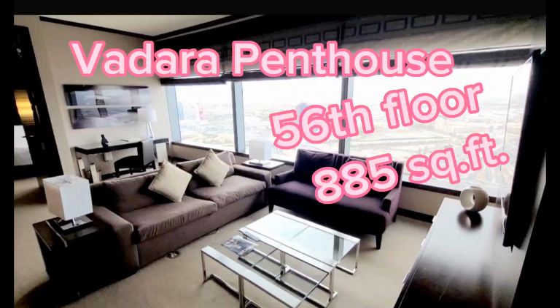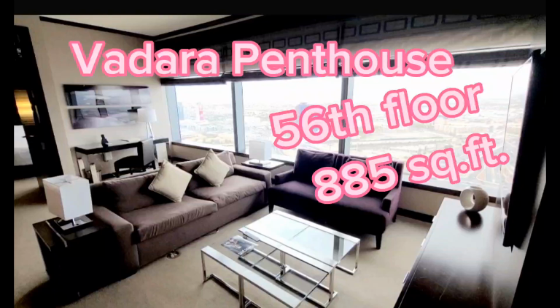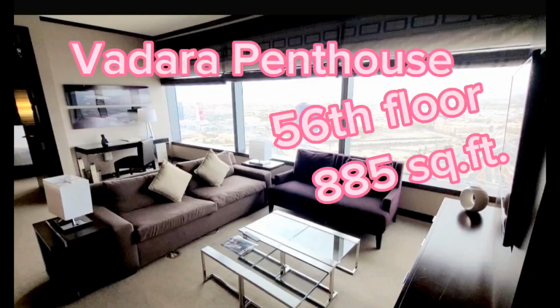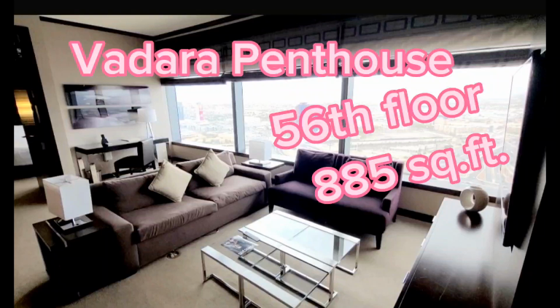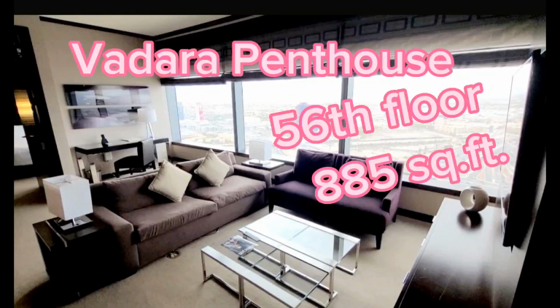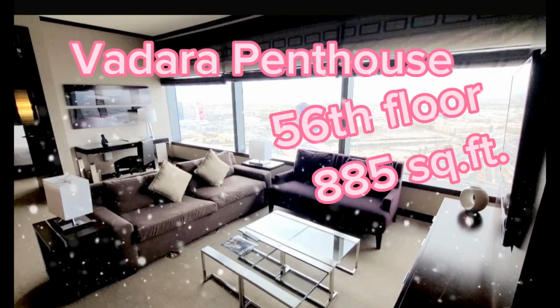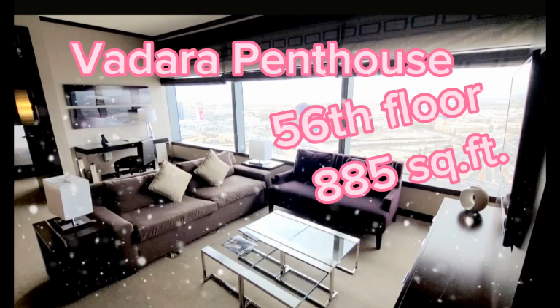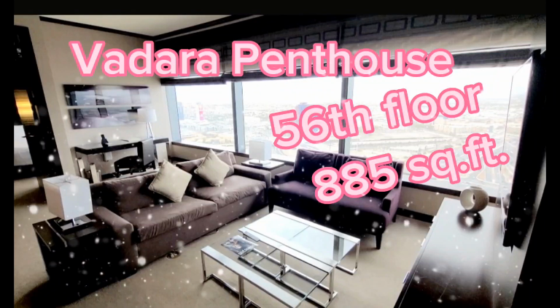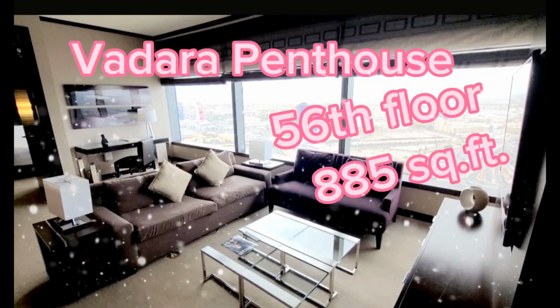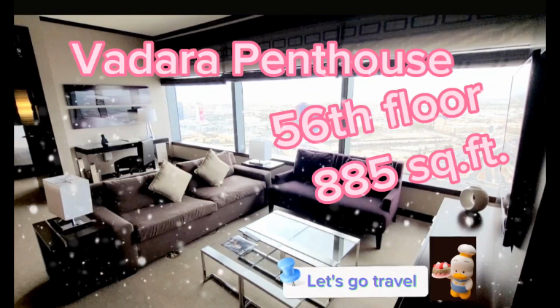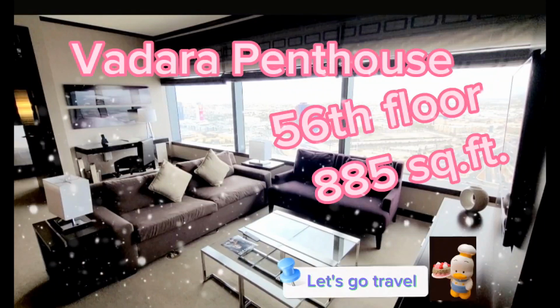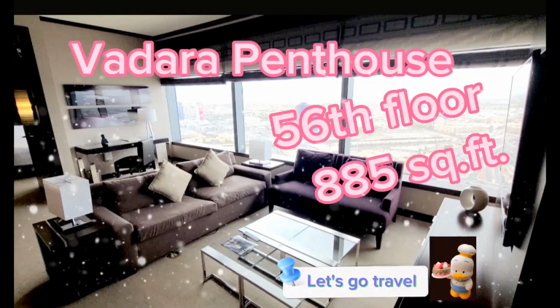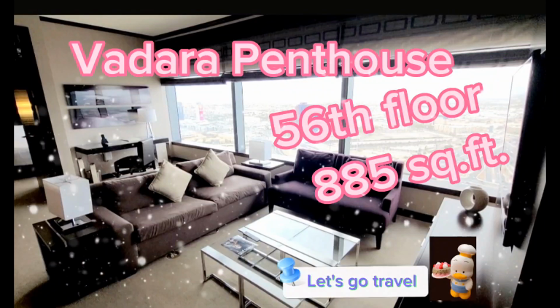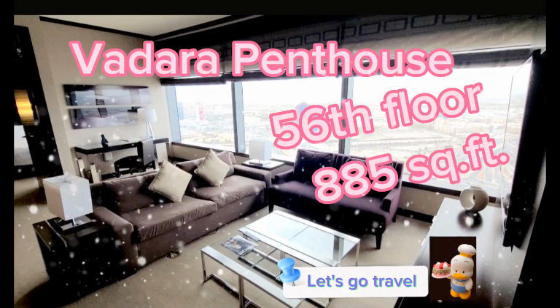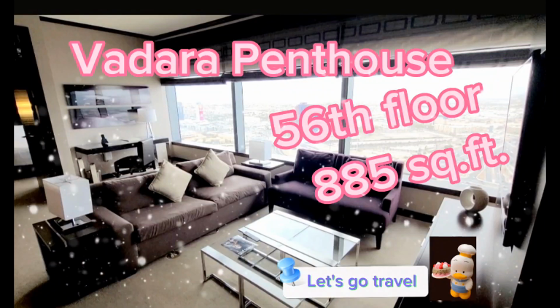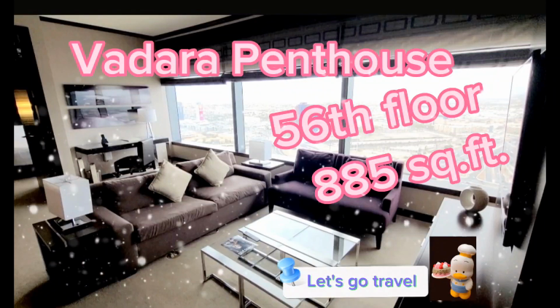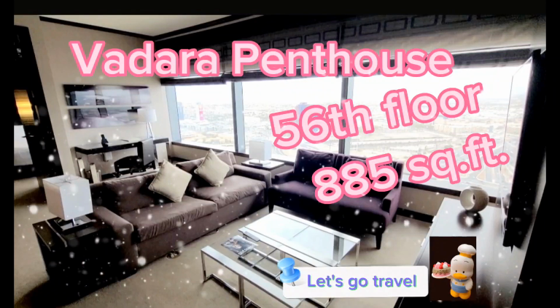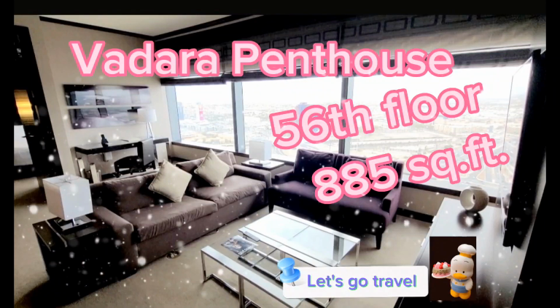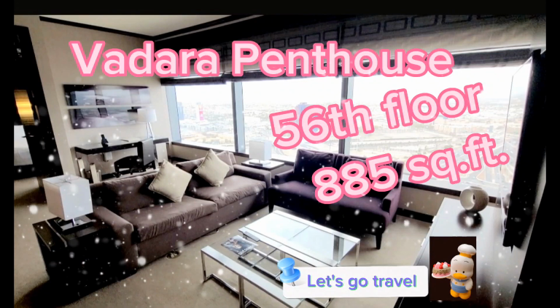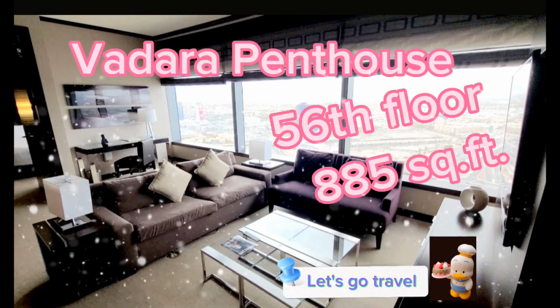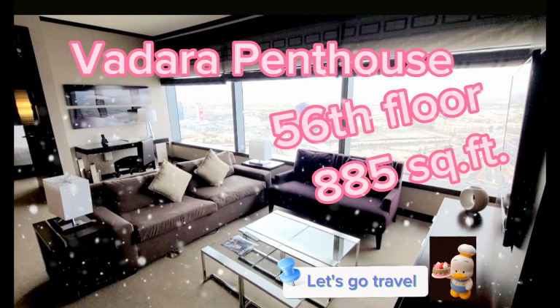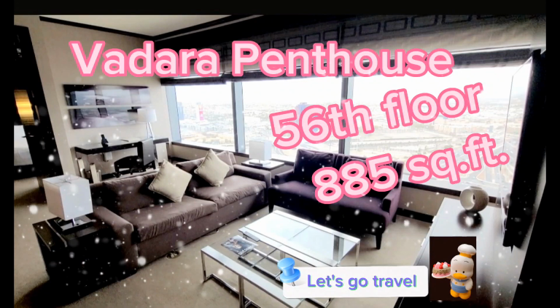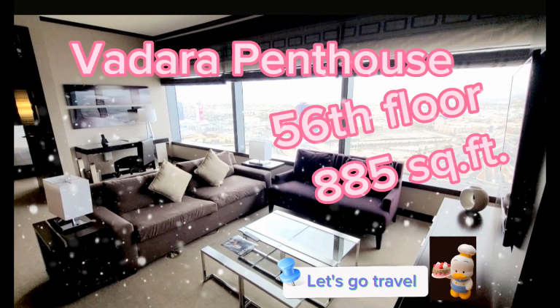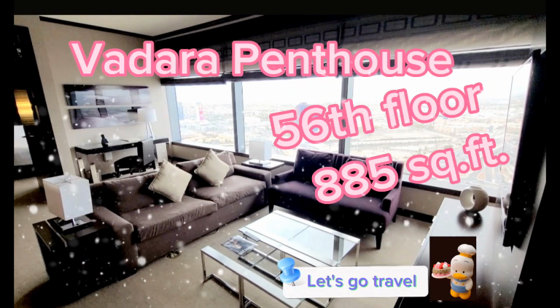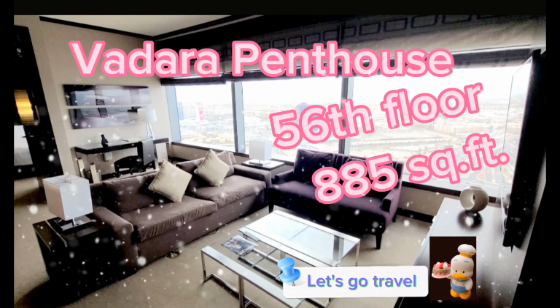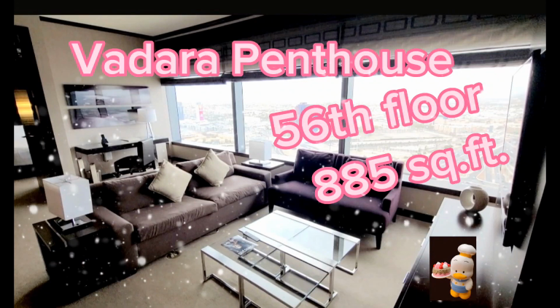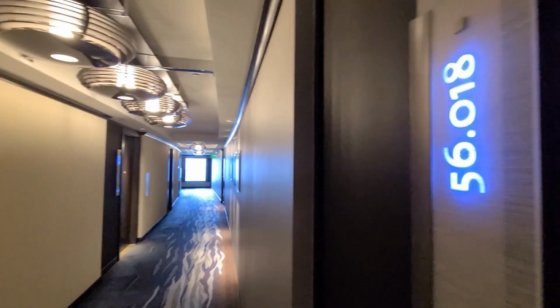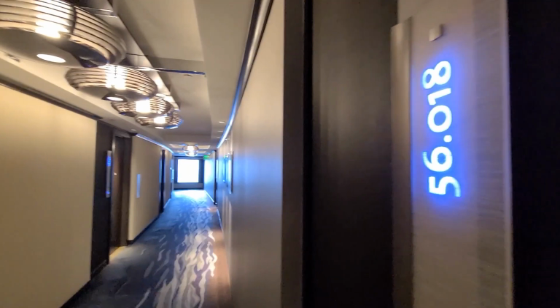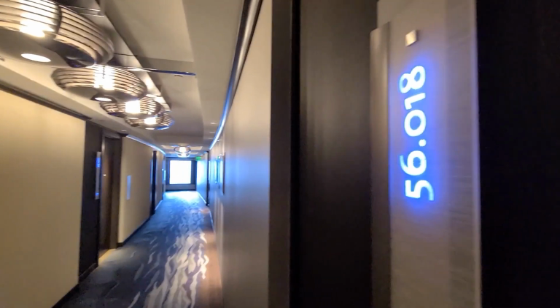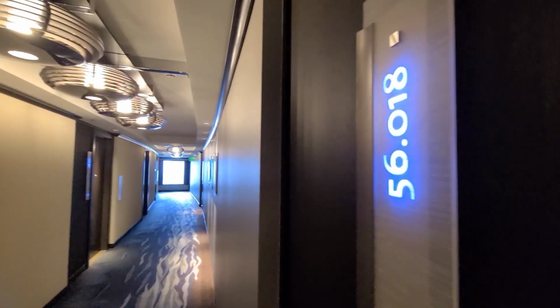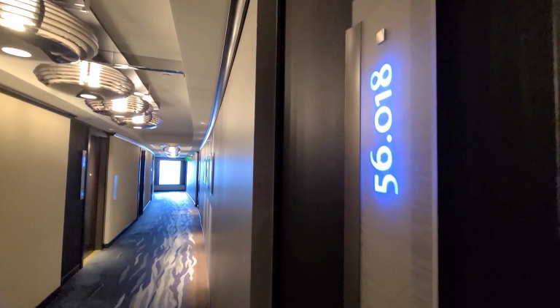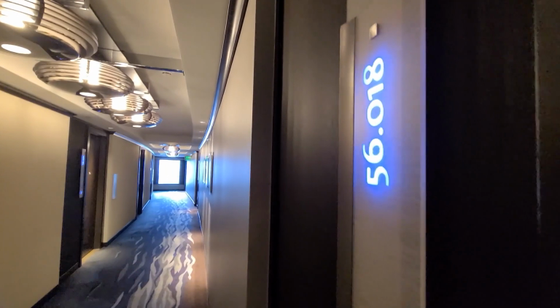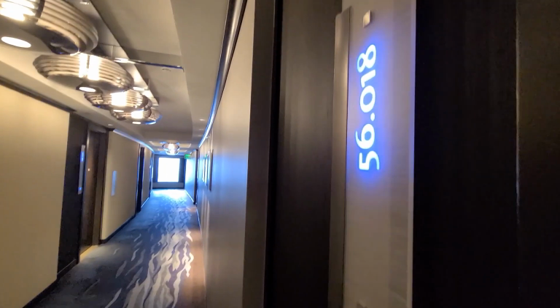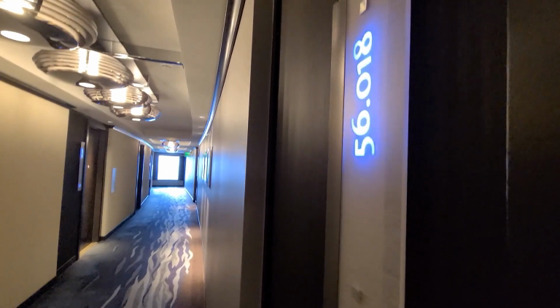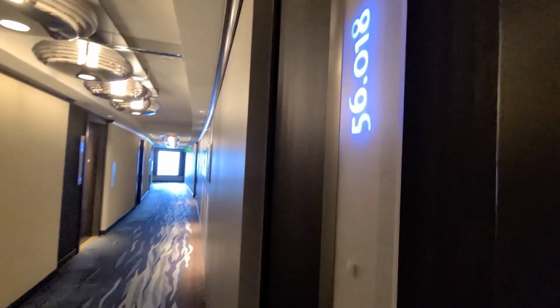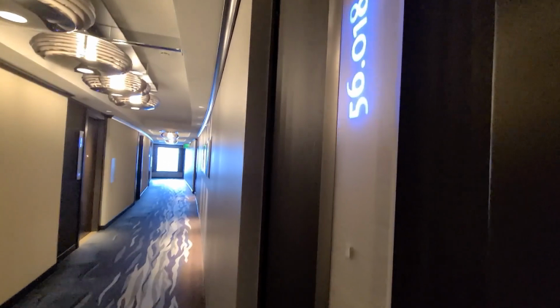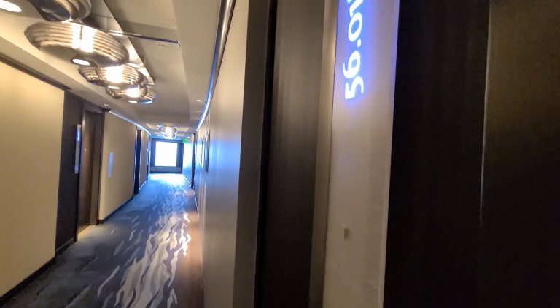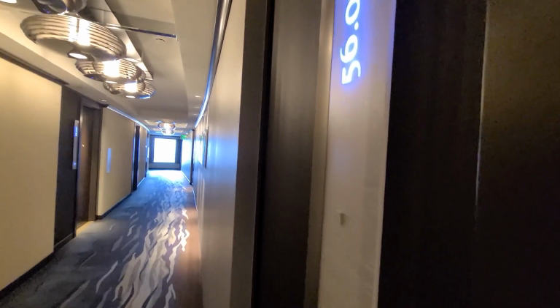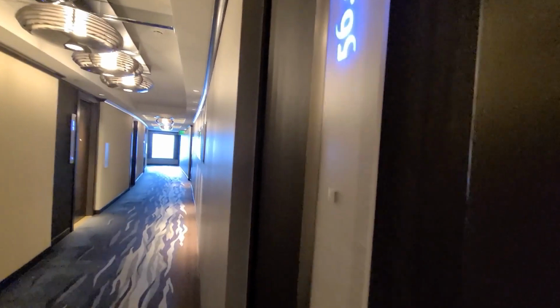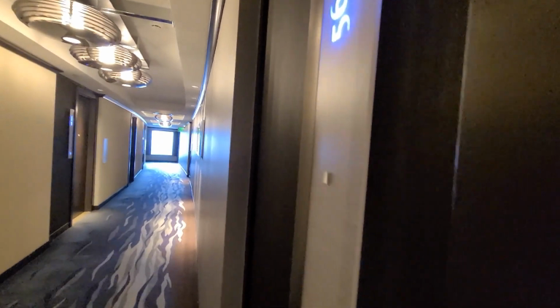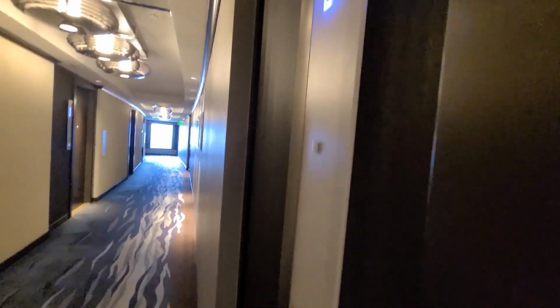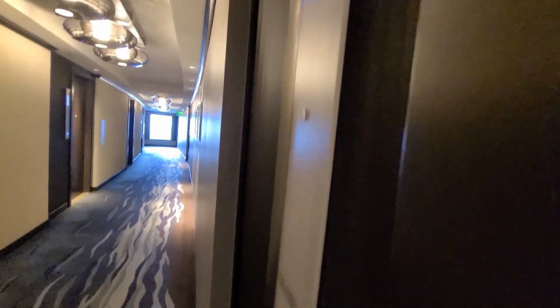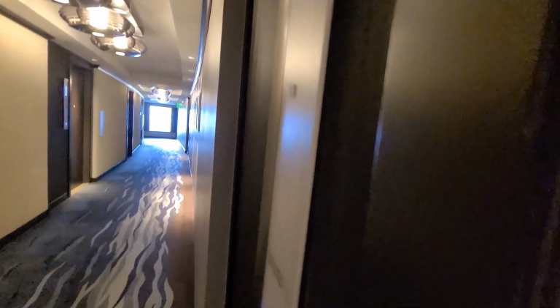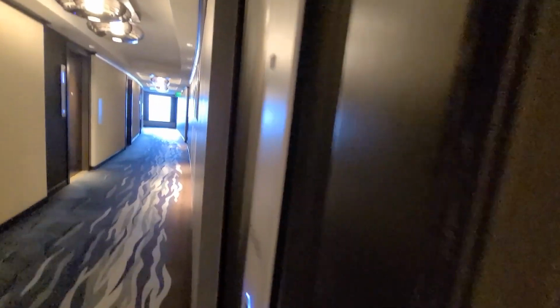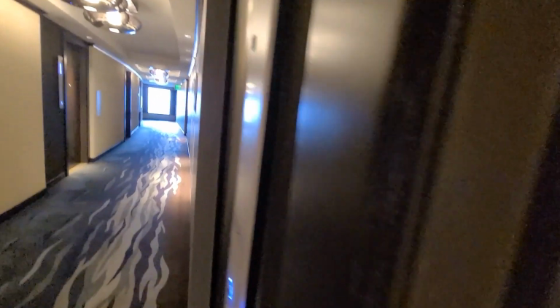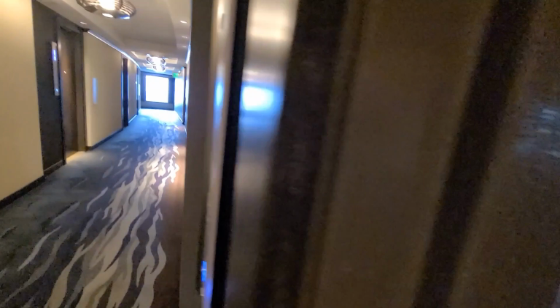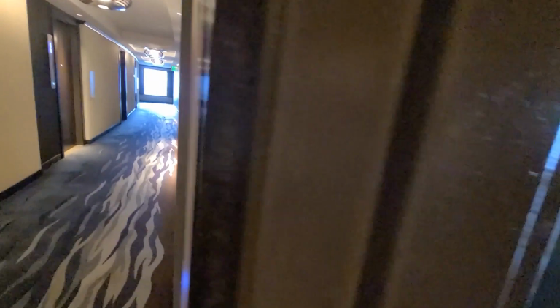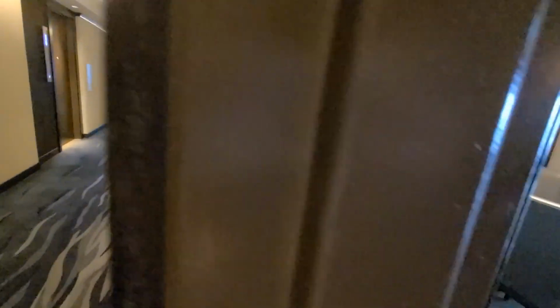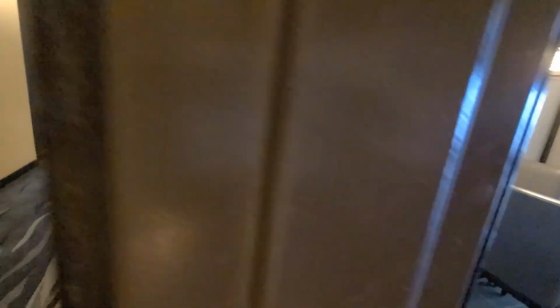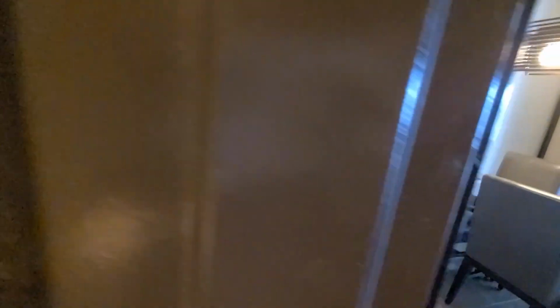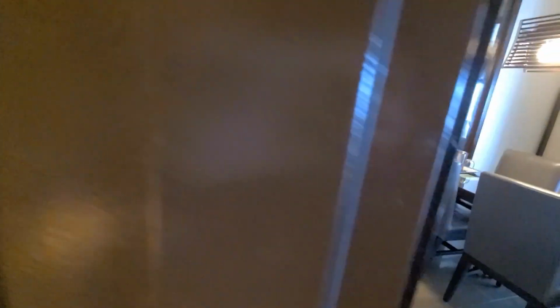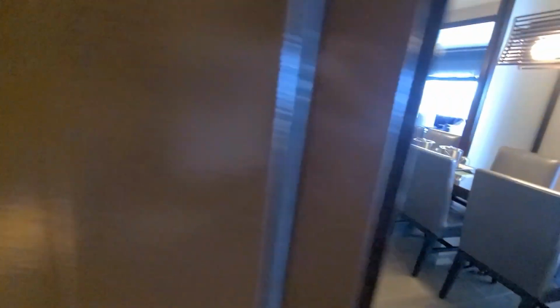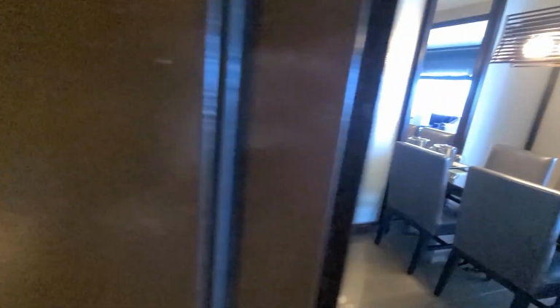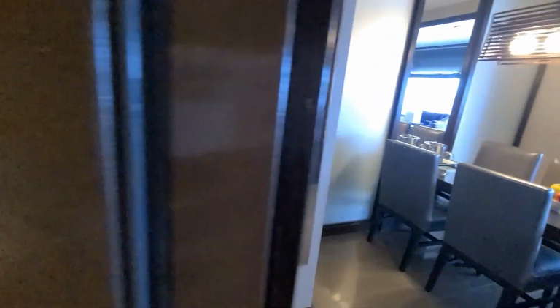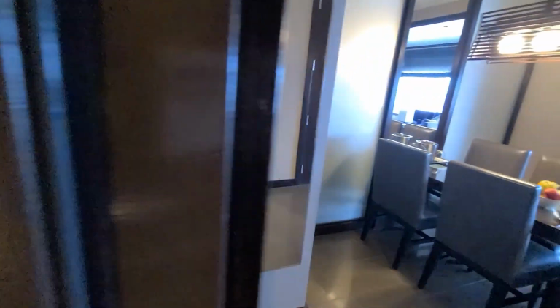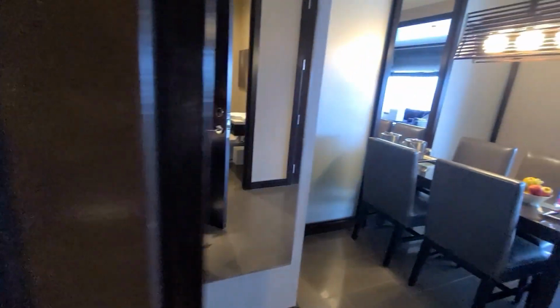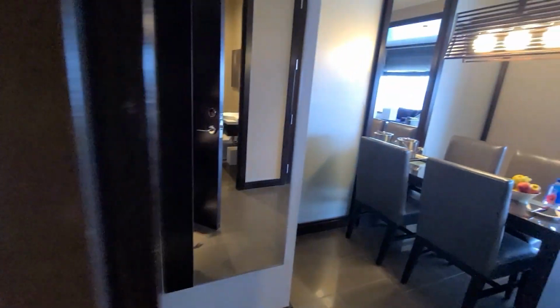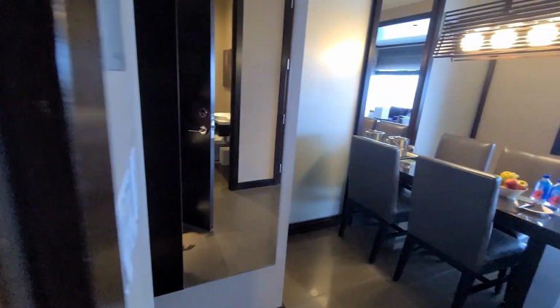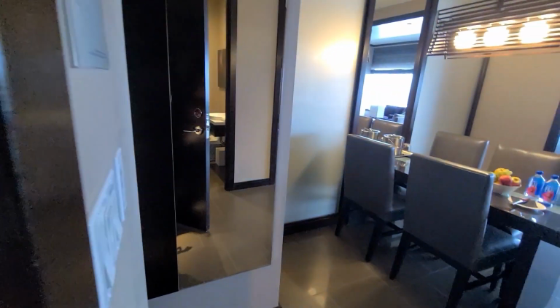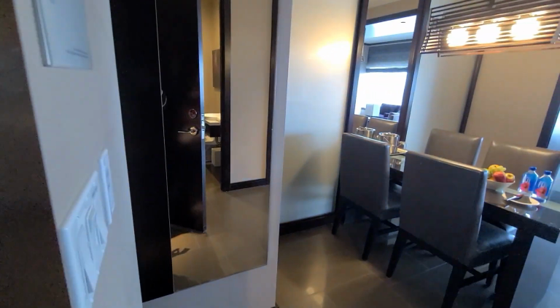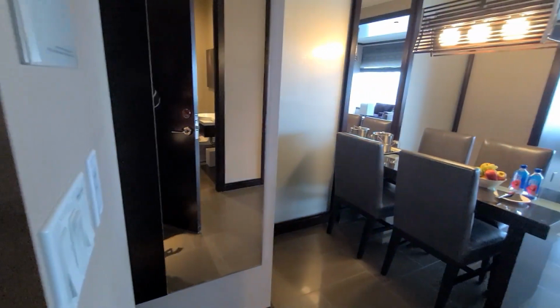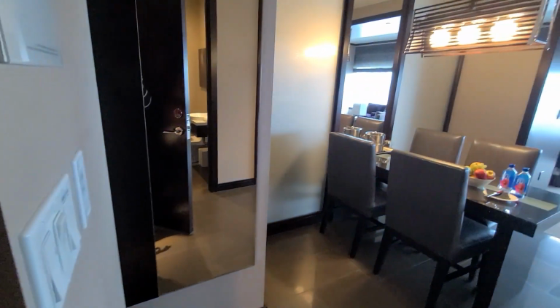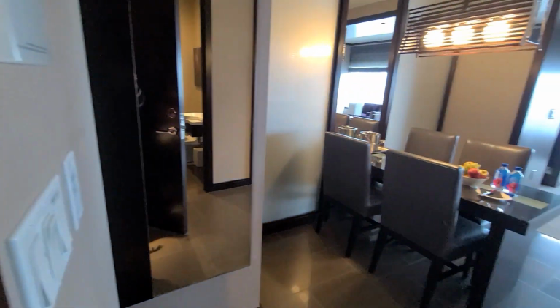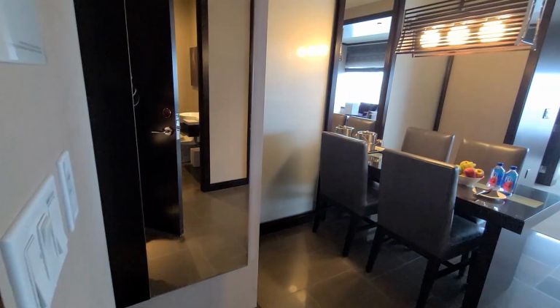Hello everyone, this is our night at Medora. We got upgraded from the 26th floor to the 56th floor.